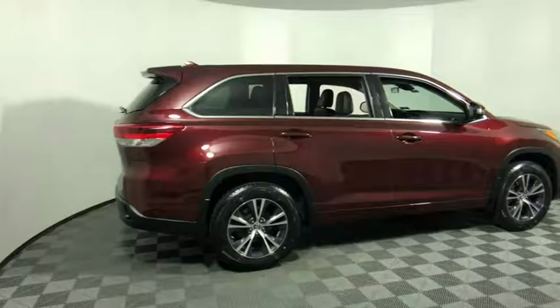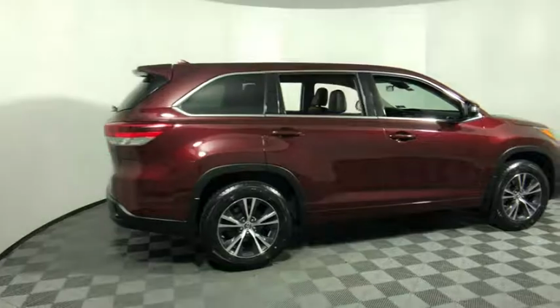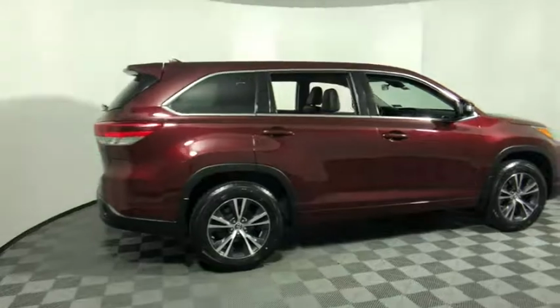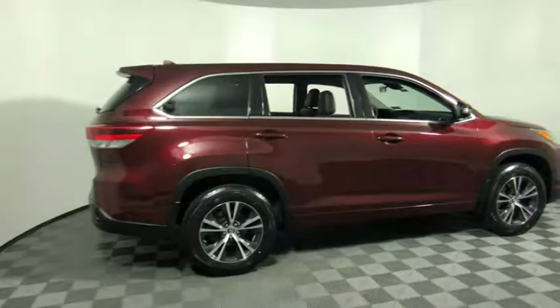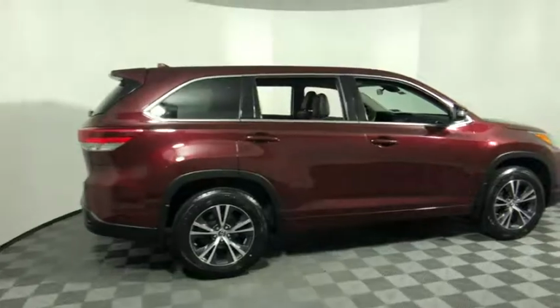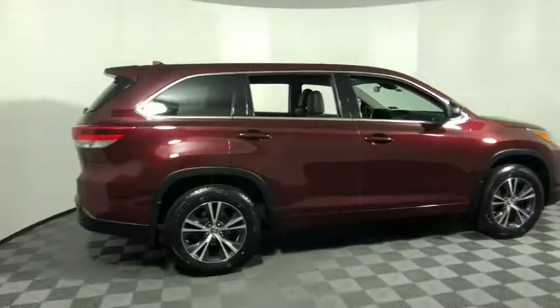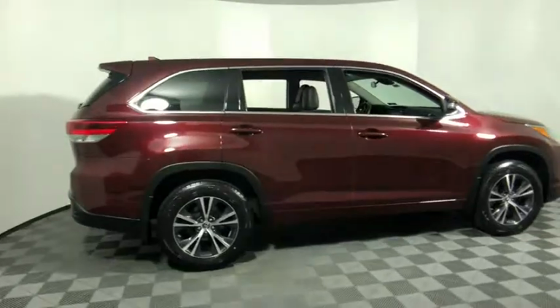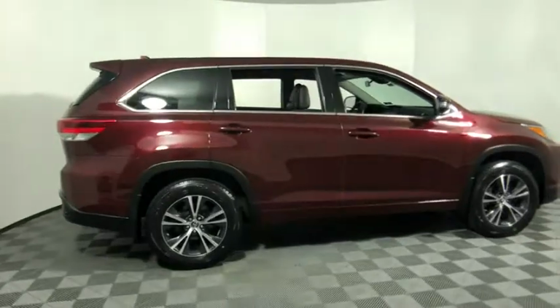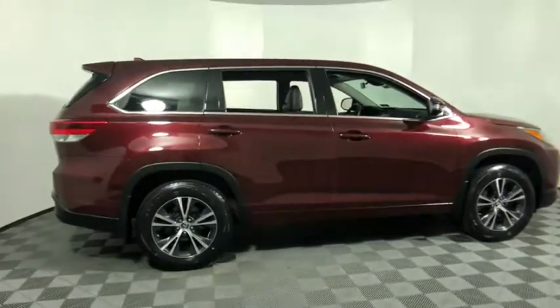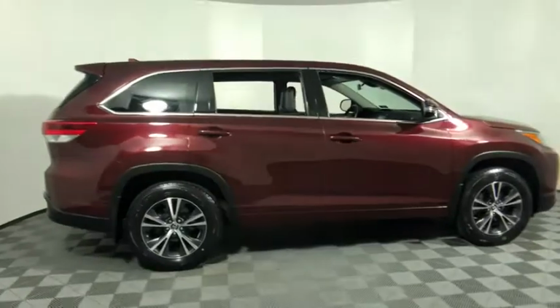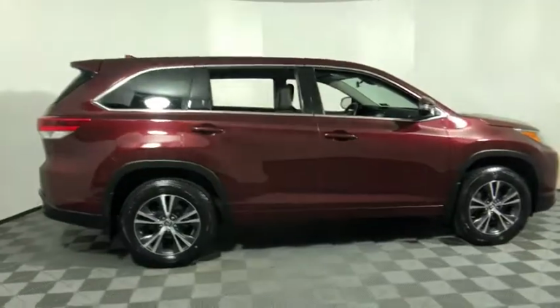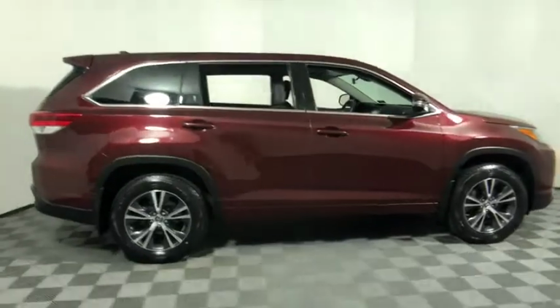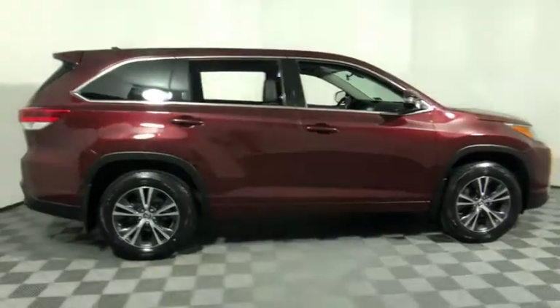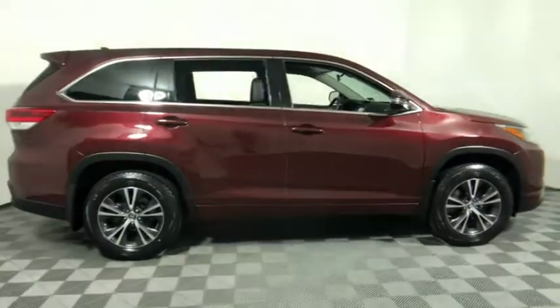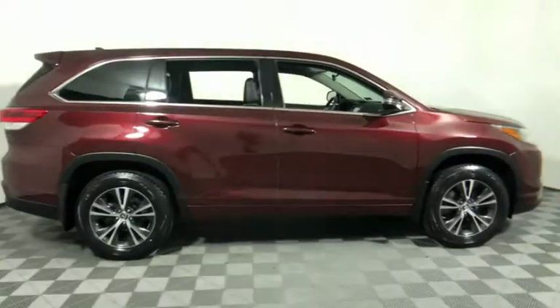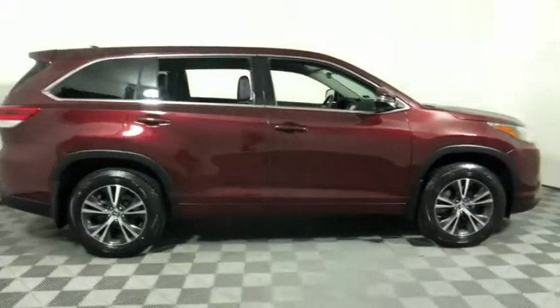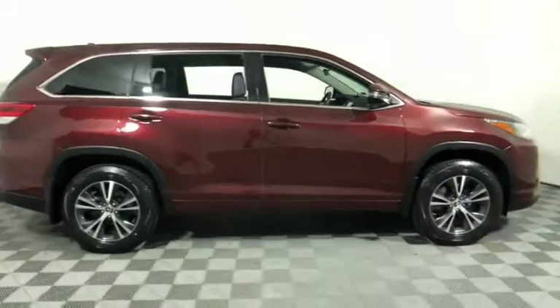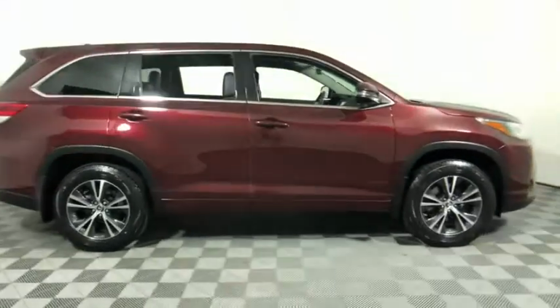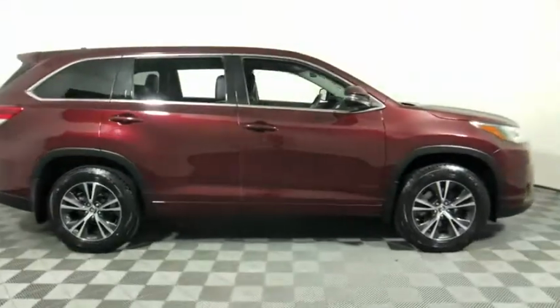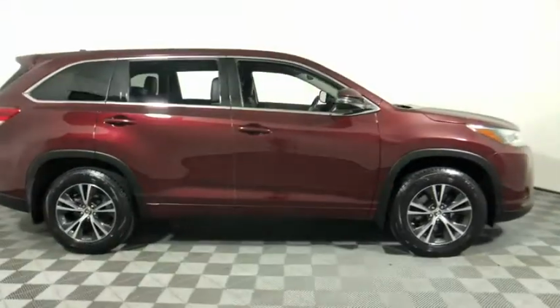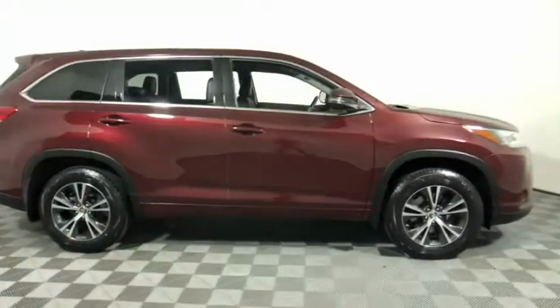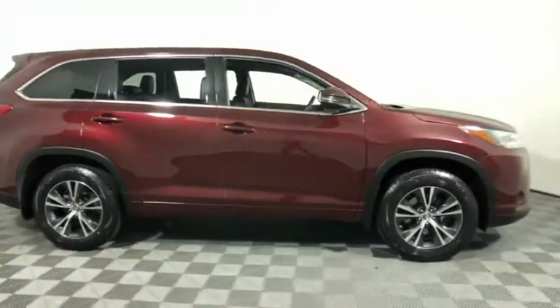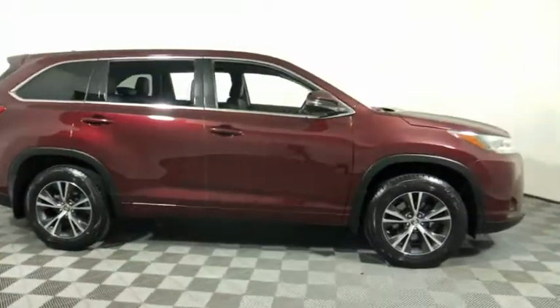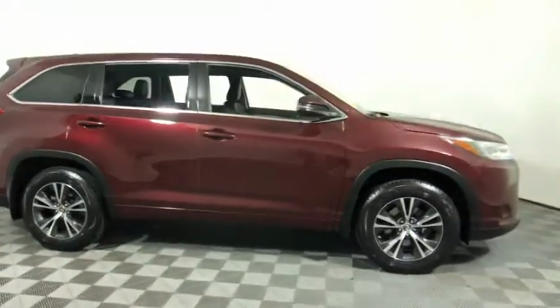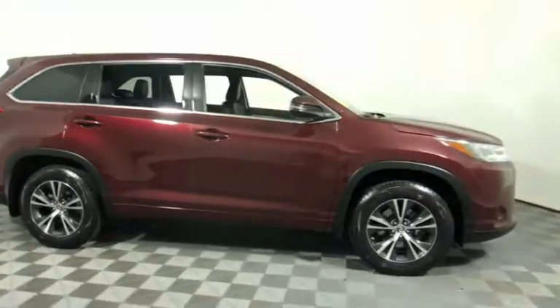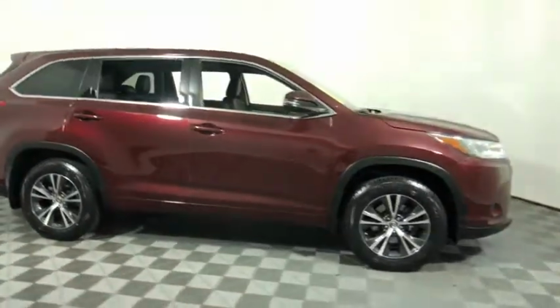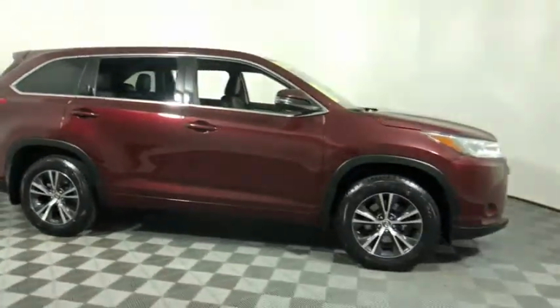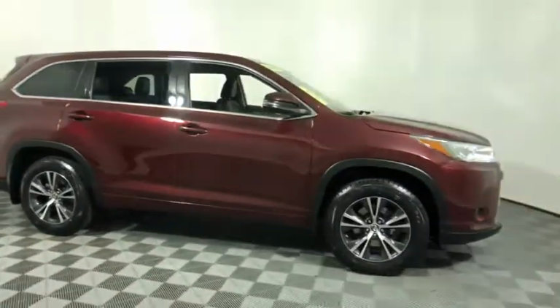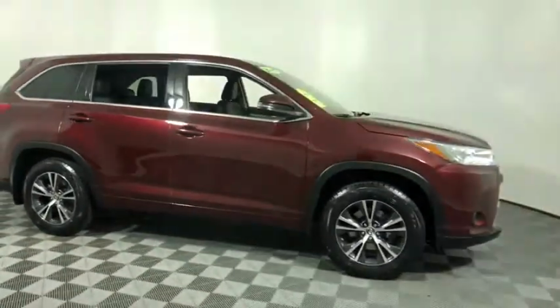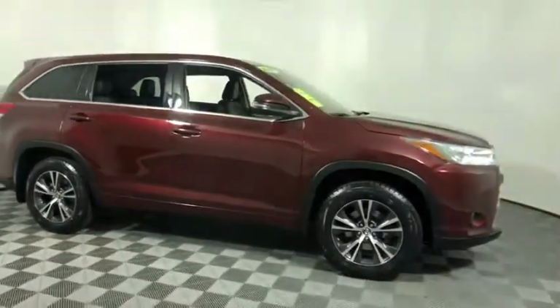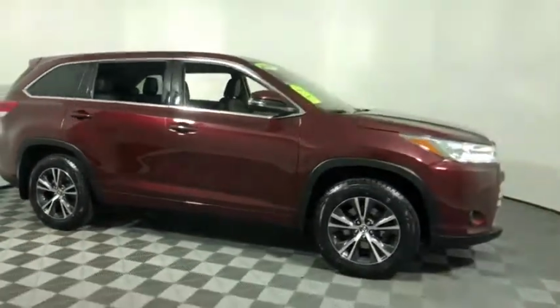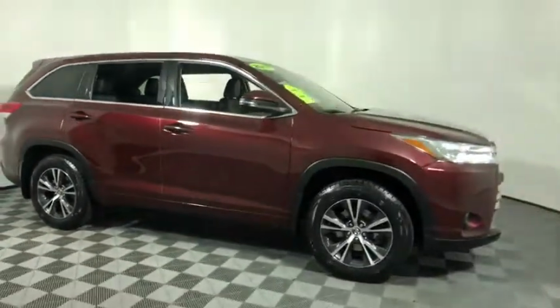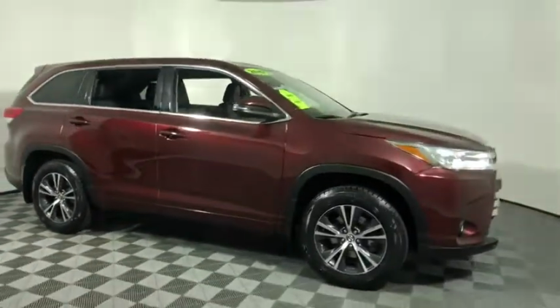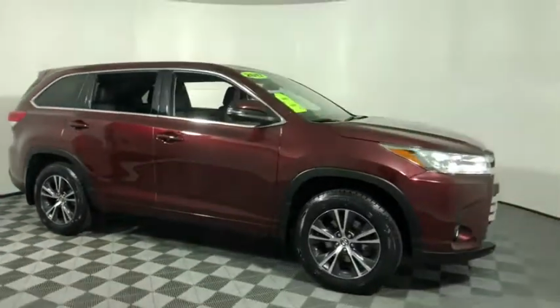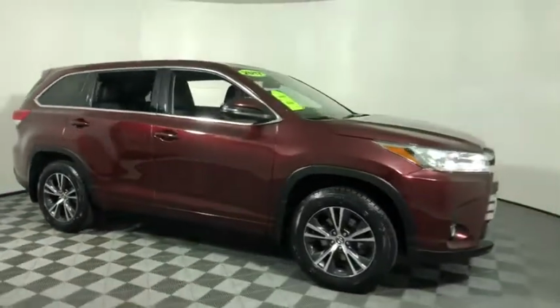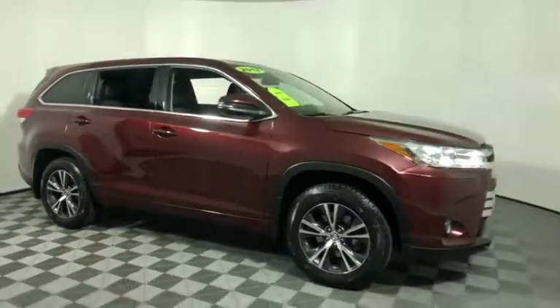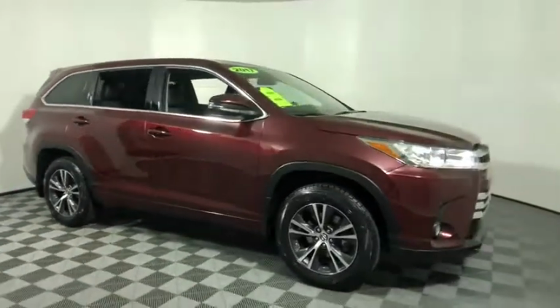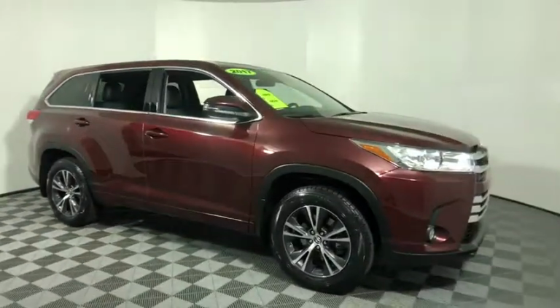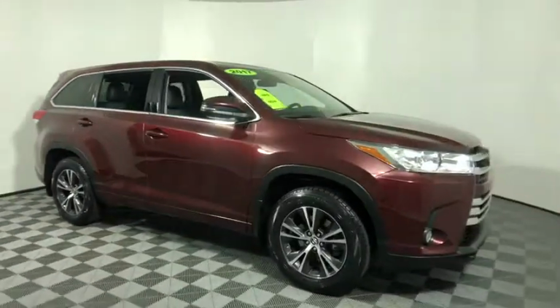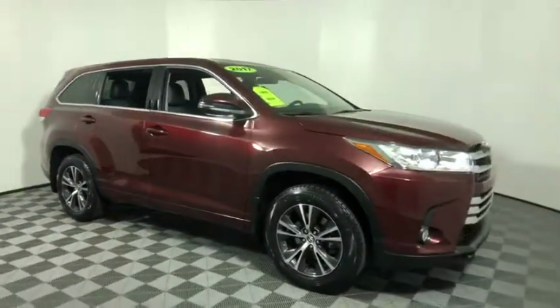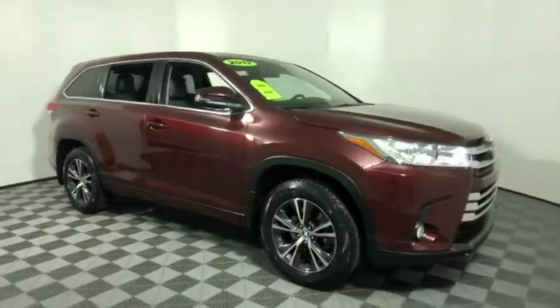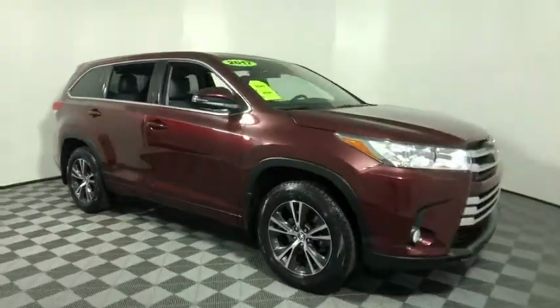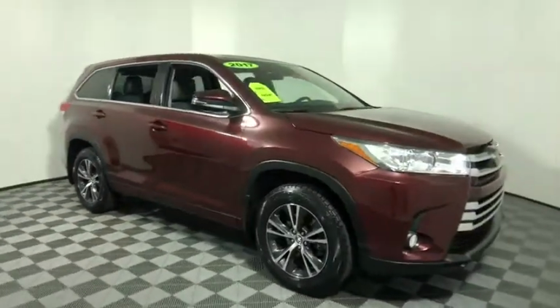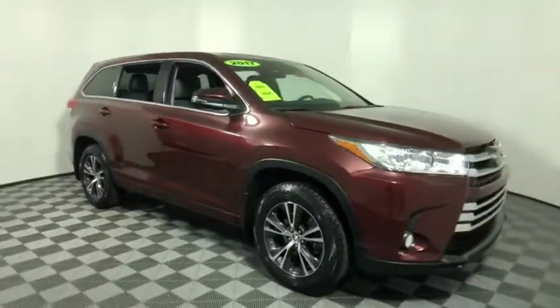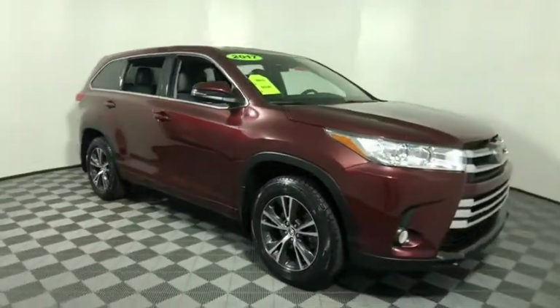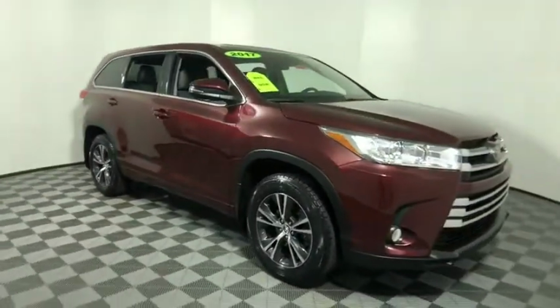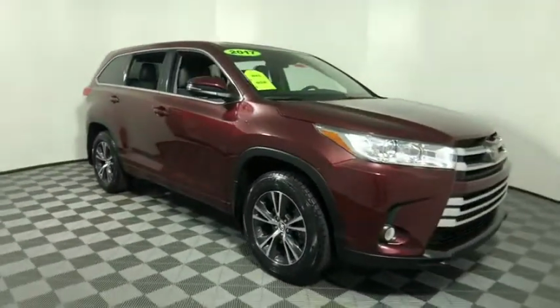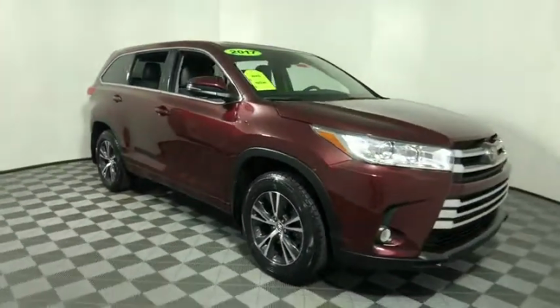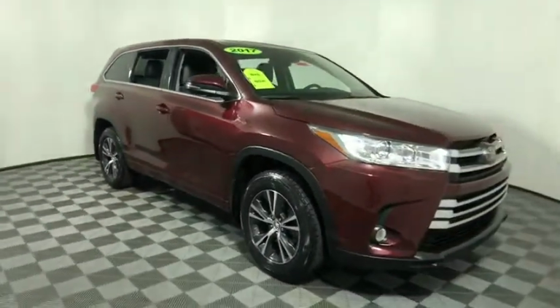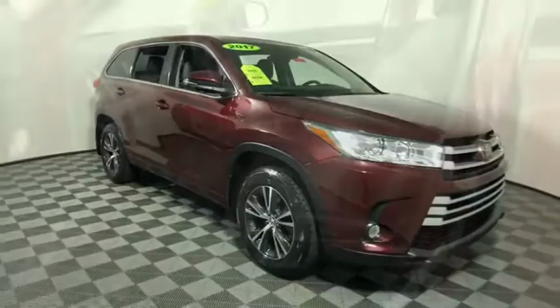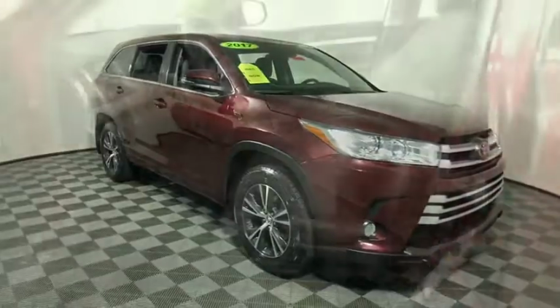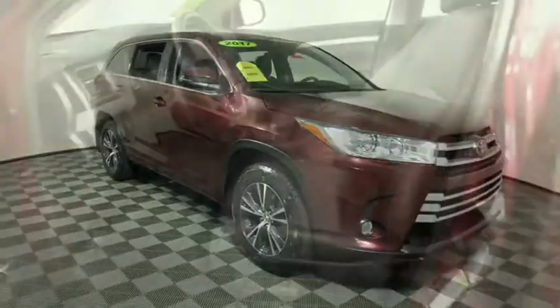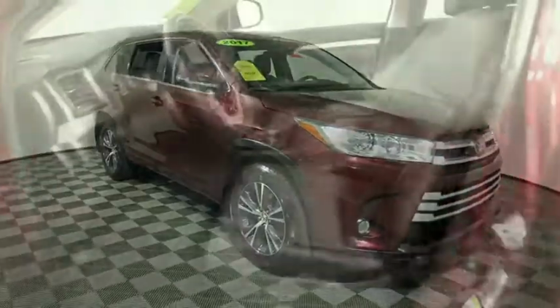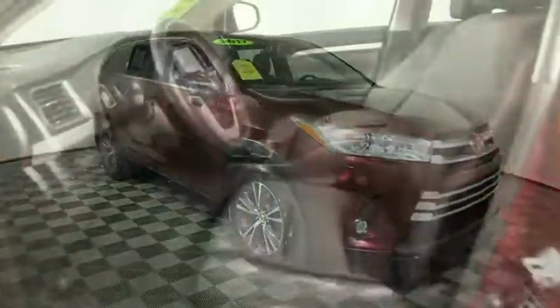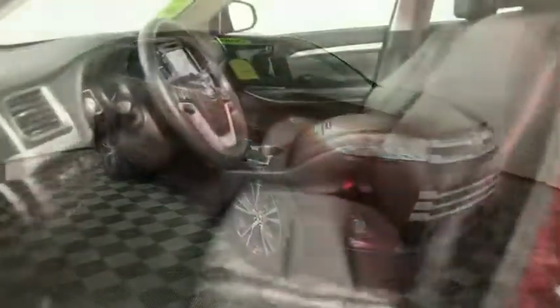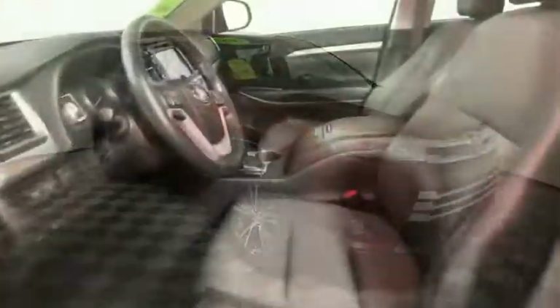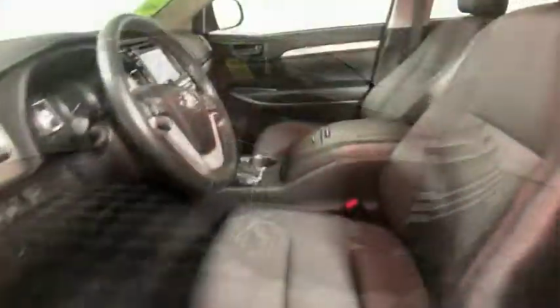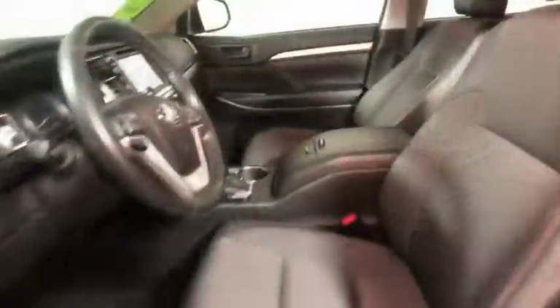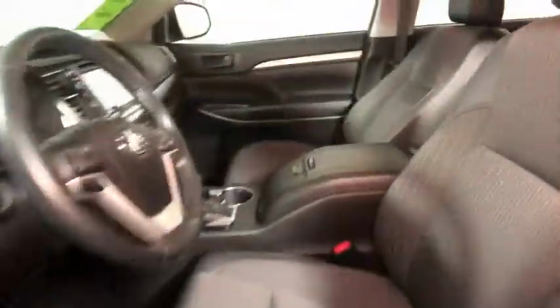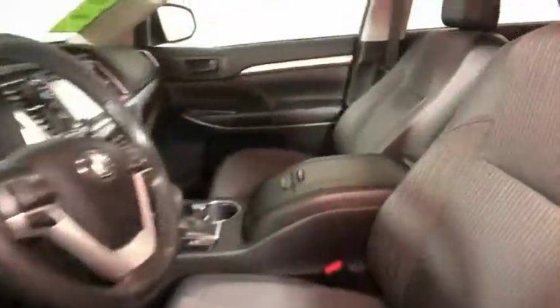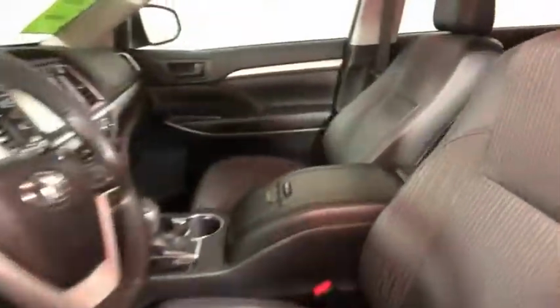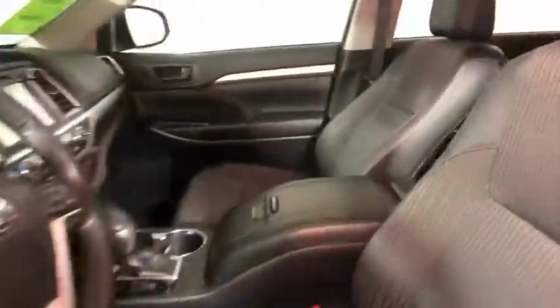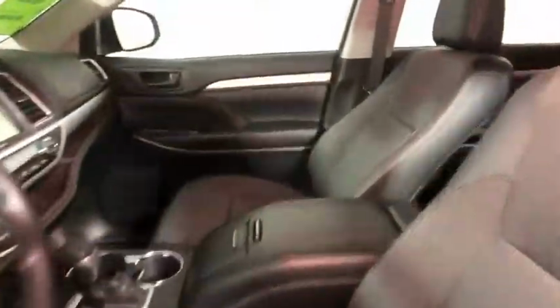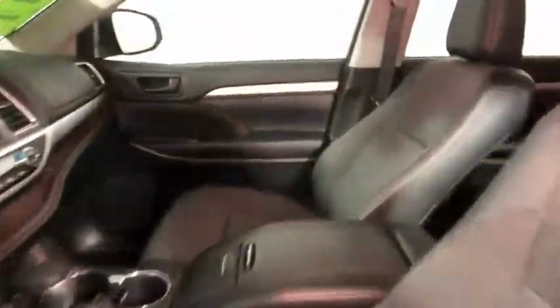We are pleased to show you the 2017 Toyota Highlander. The Highlander is the SUV that's thought of everything.